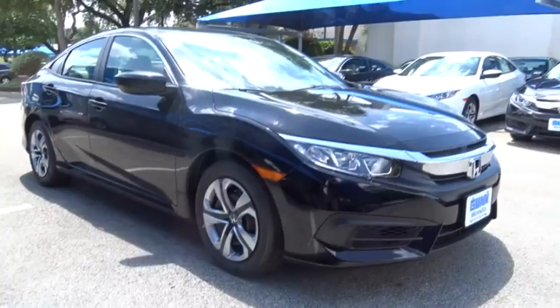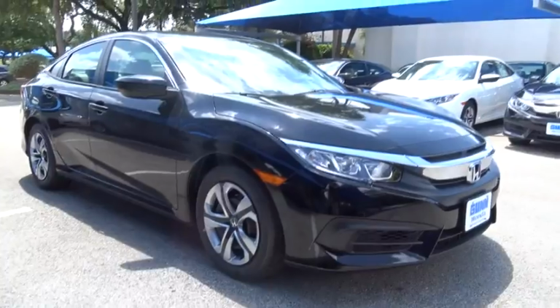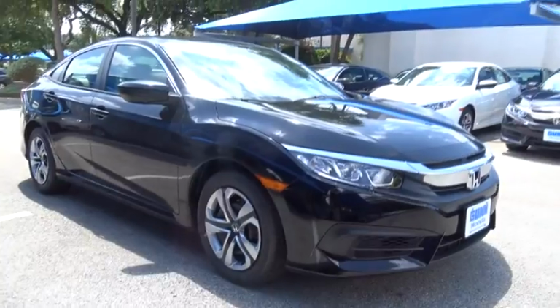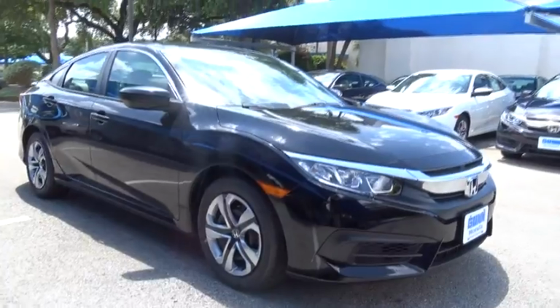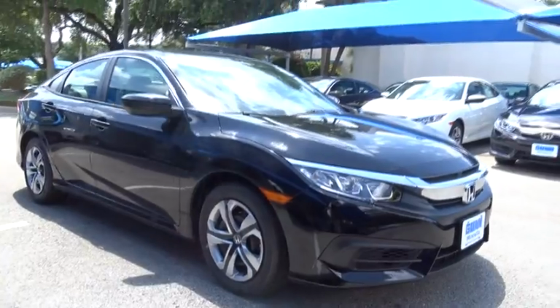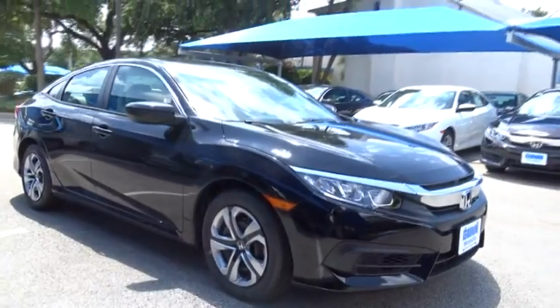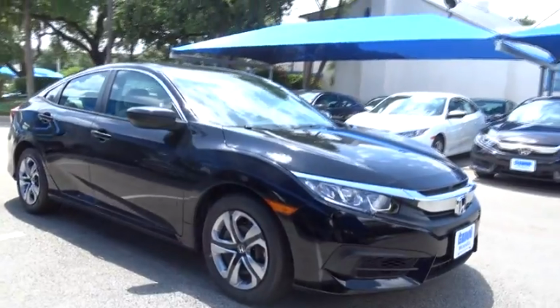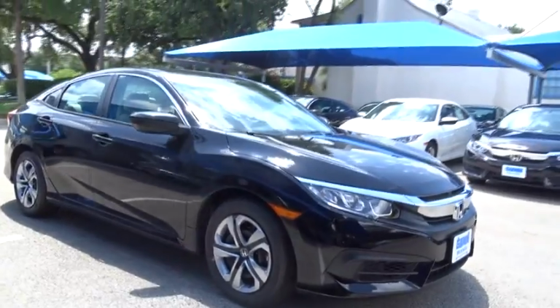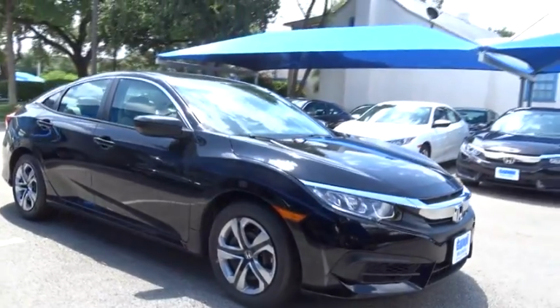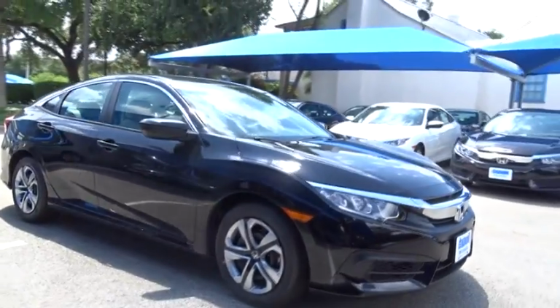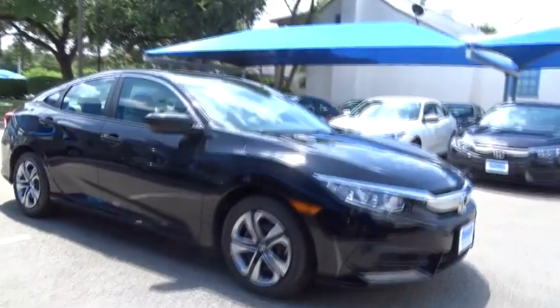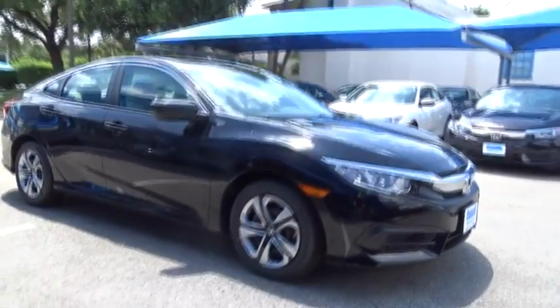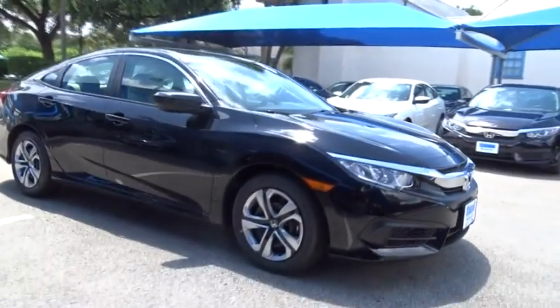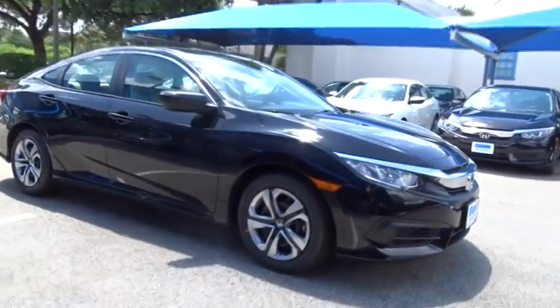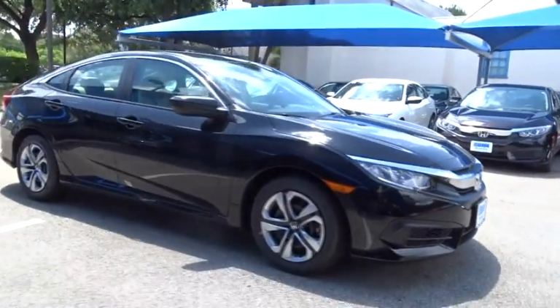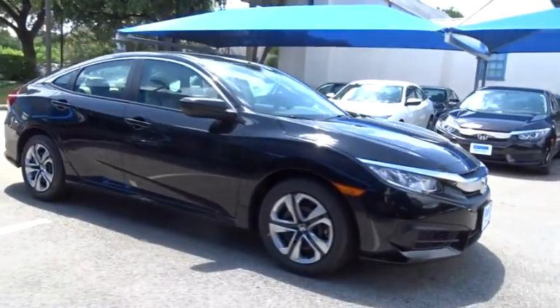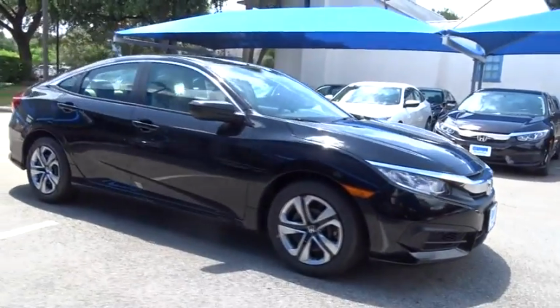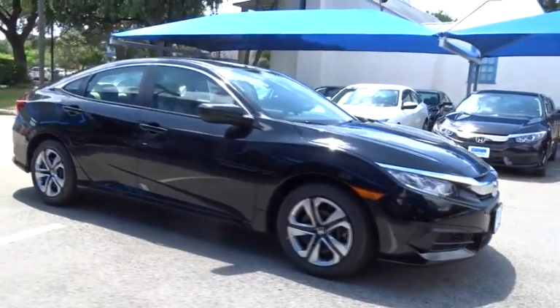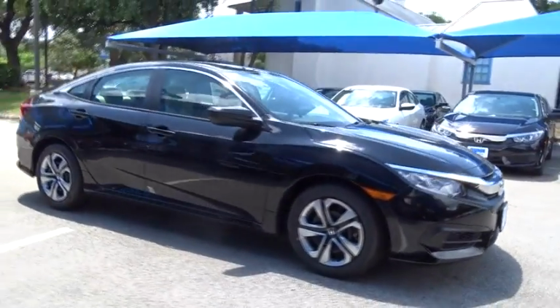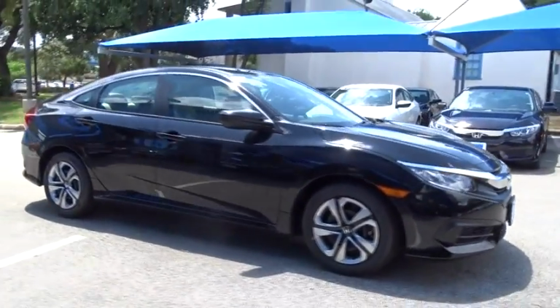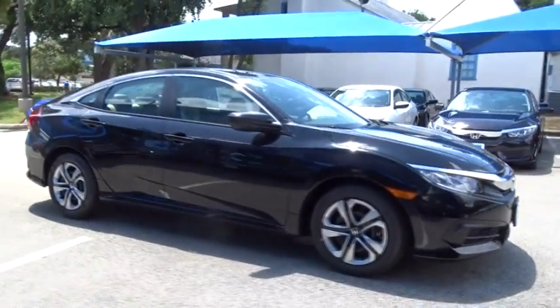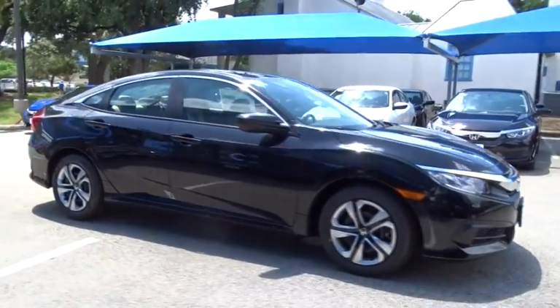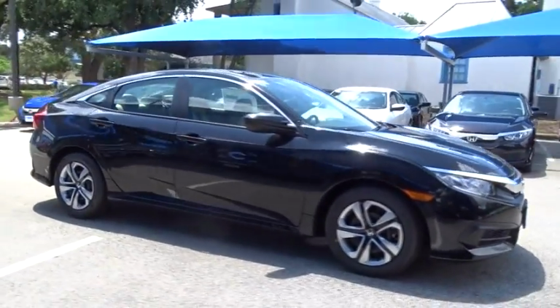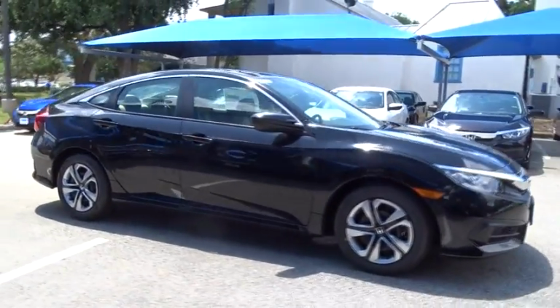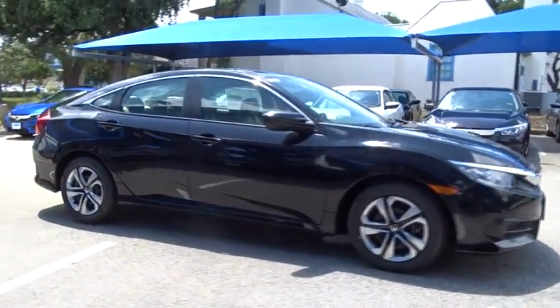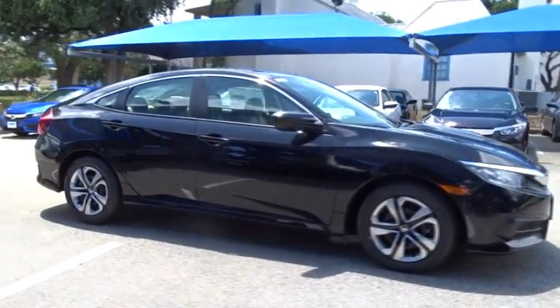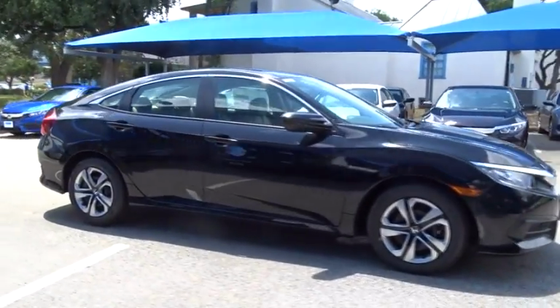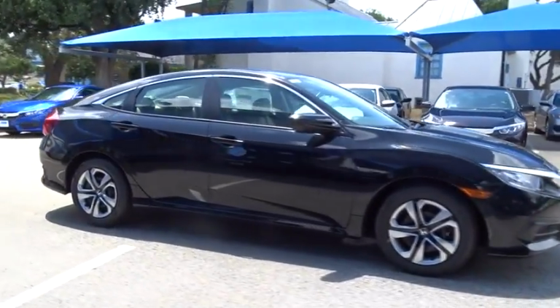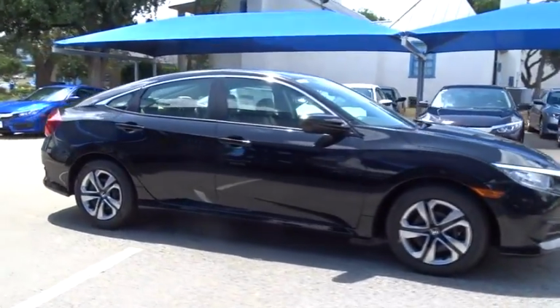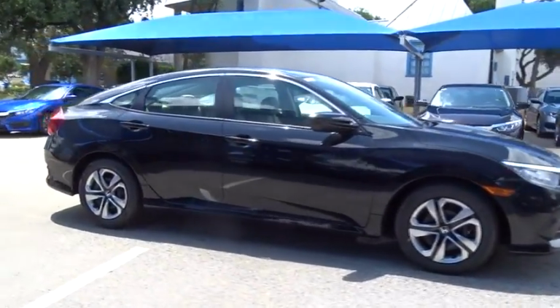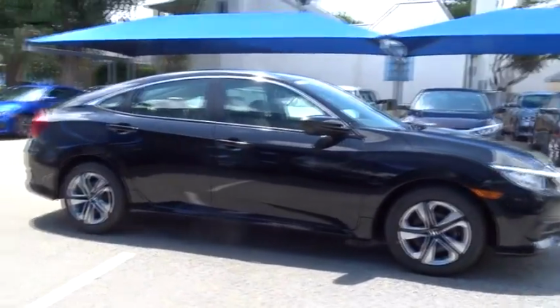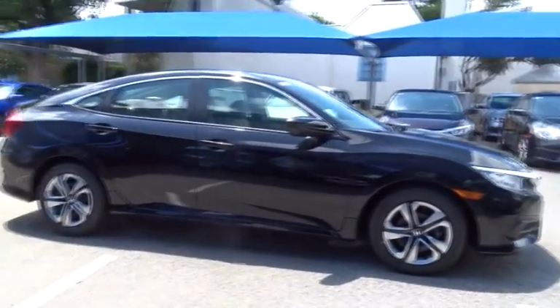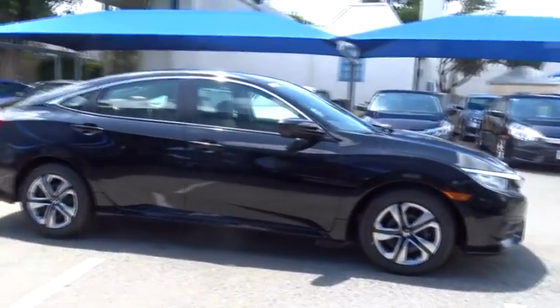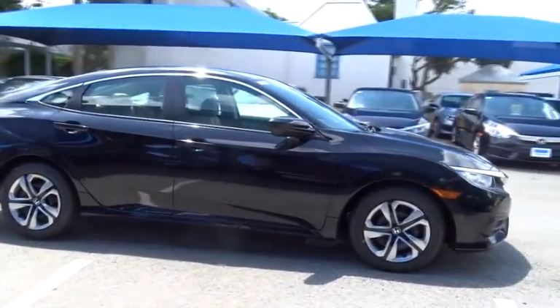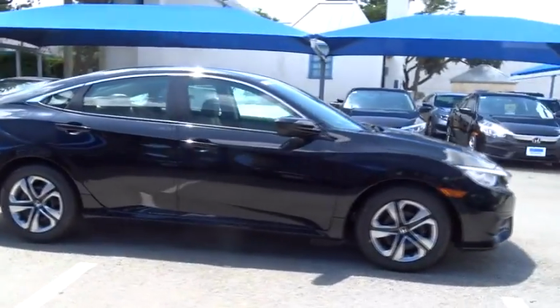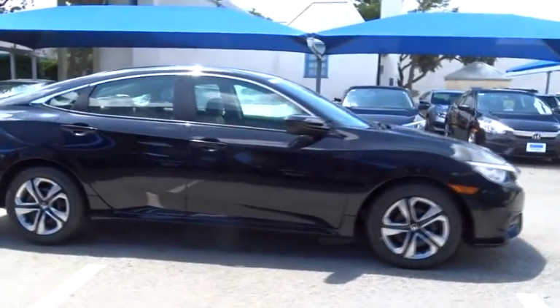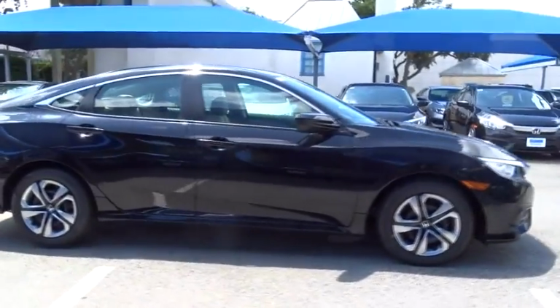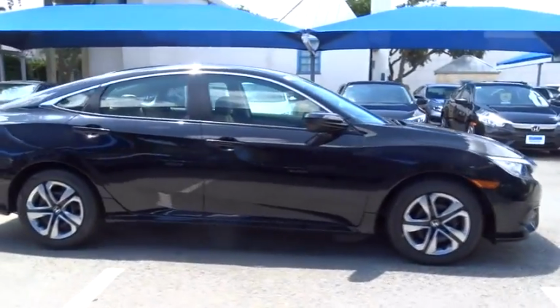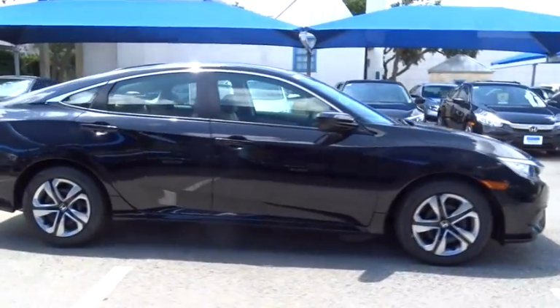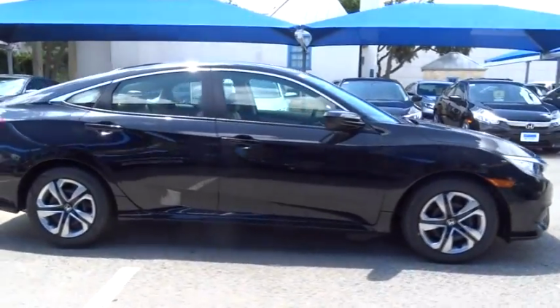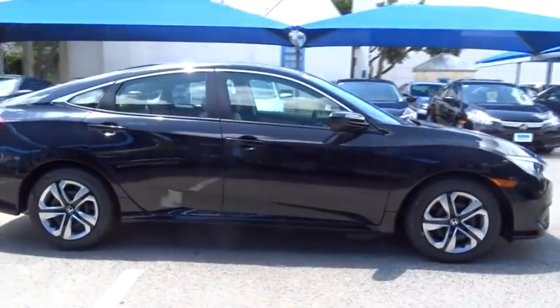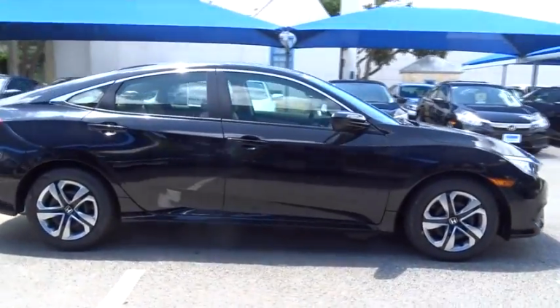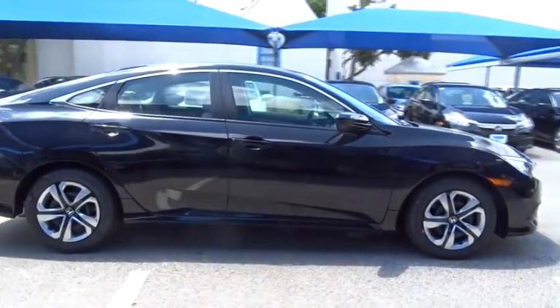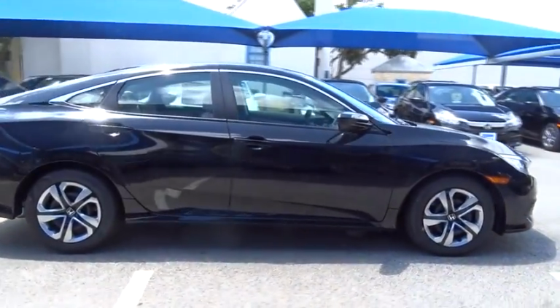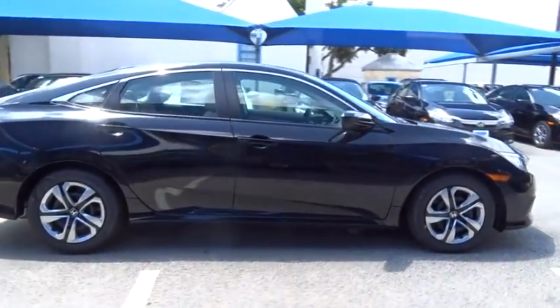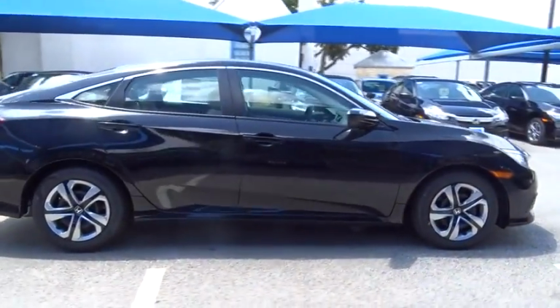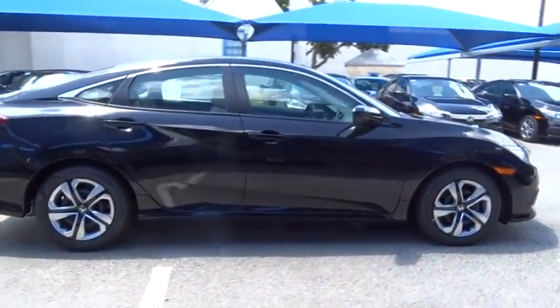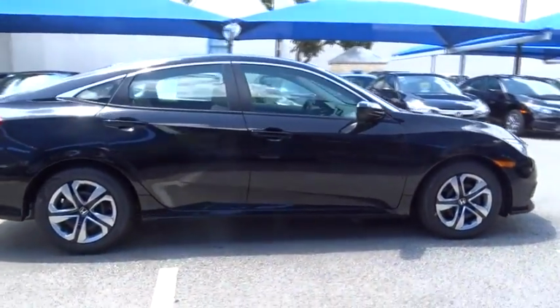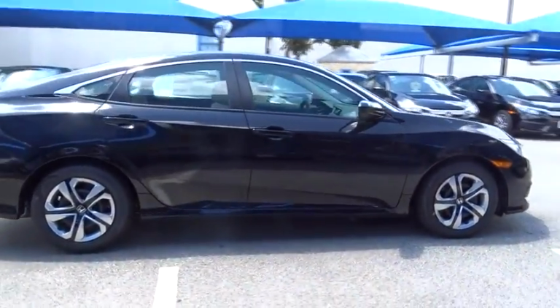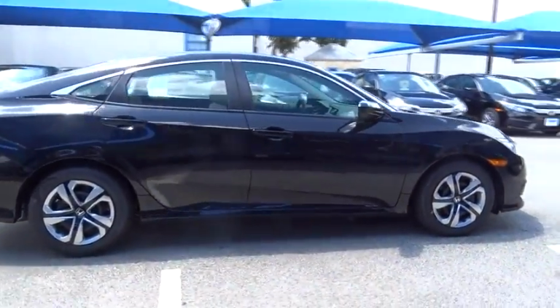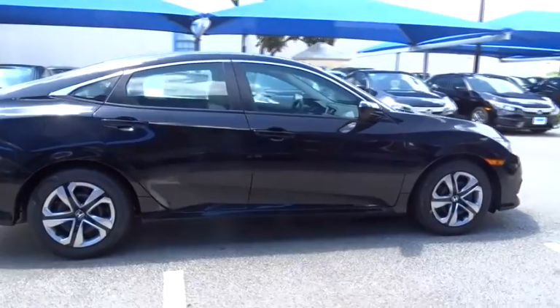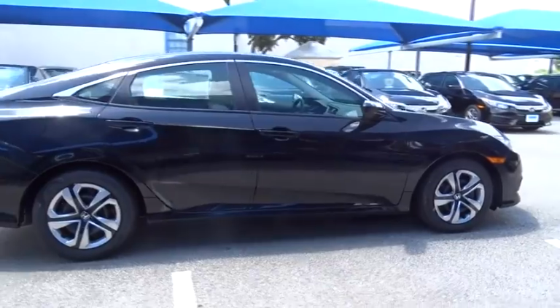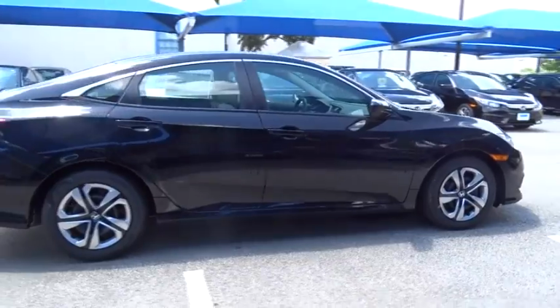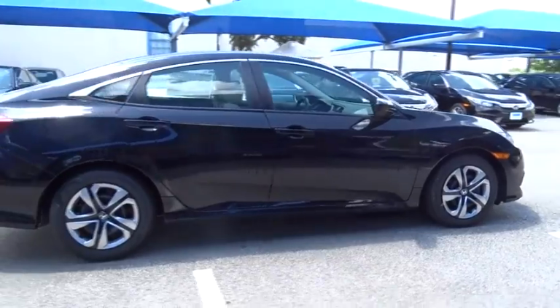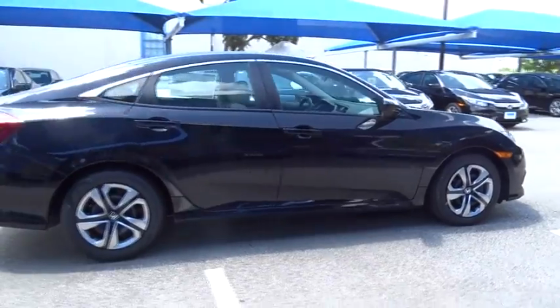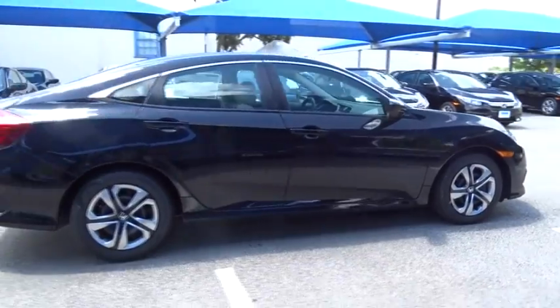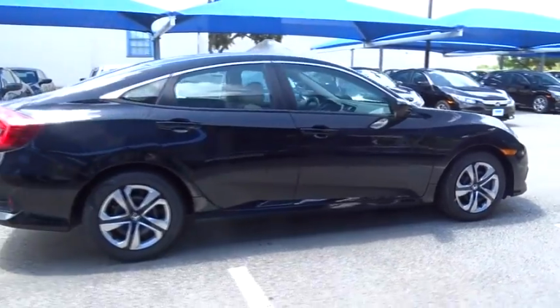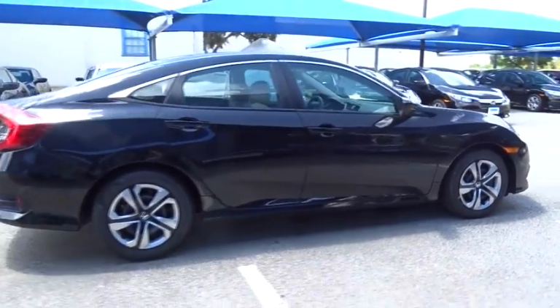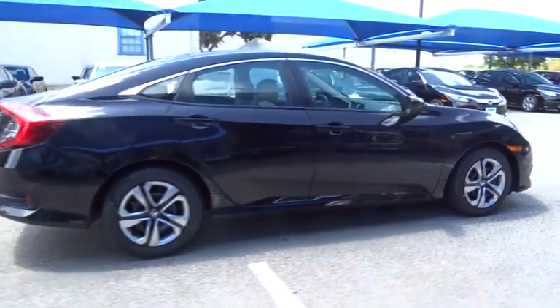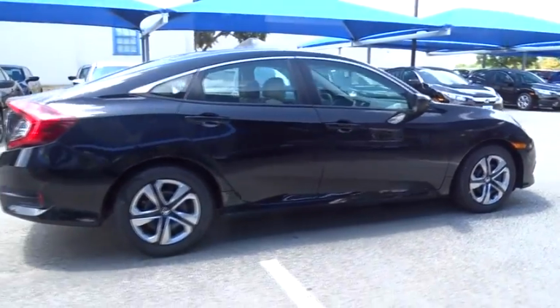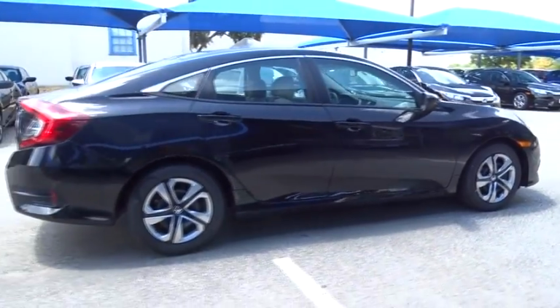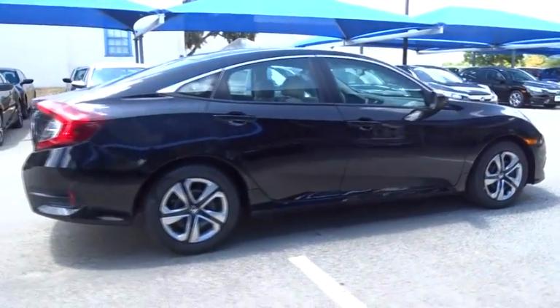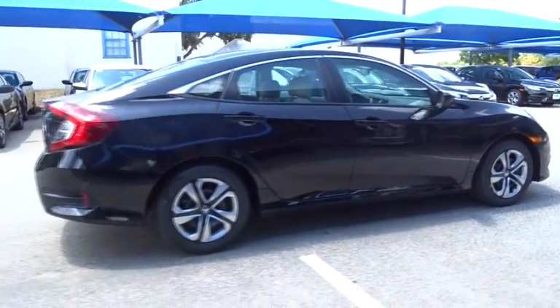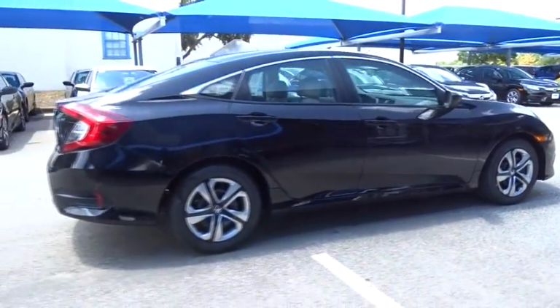2016 Honda Civic. Practical, awesome gas mileage, and incredibly reliable.